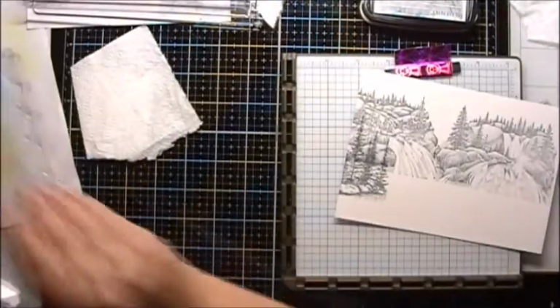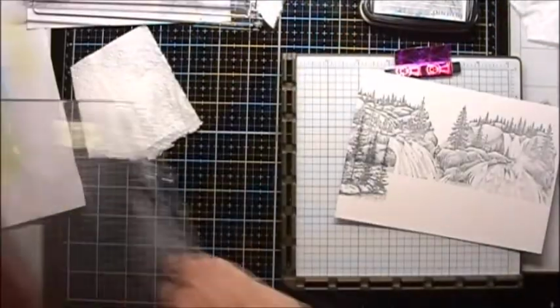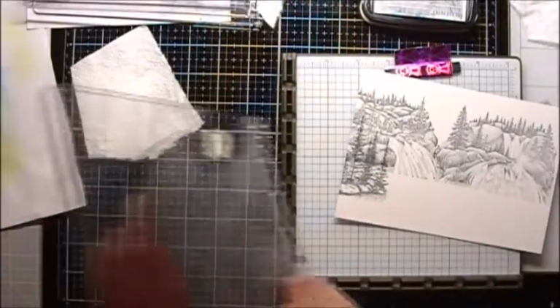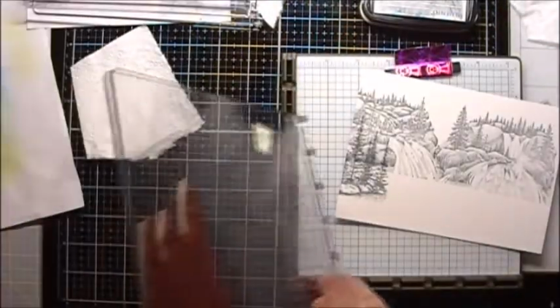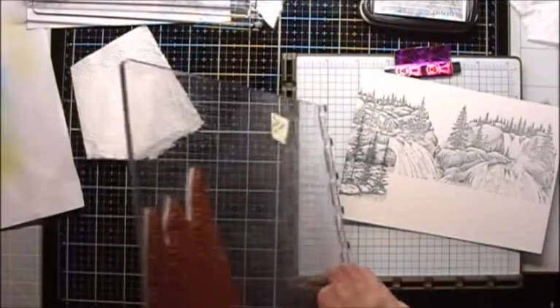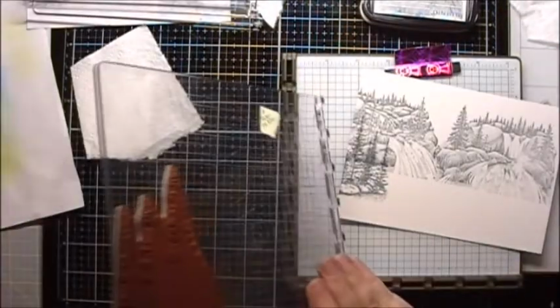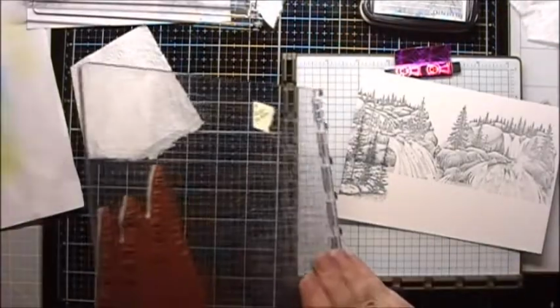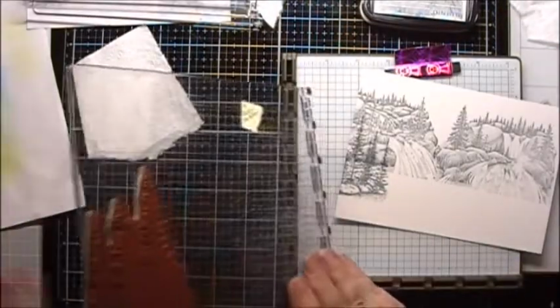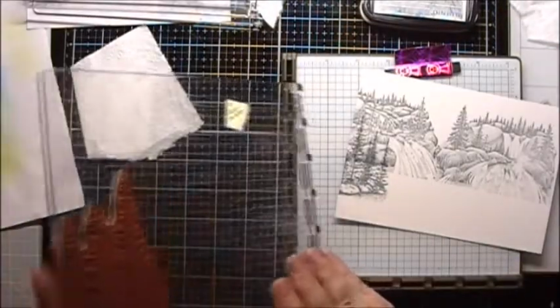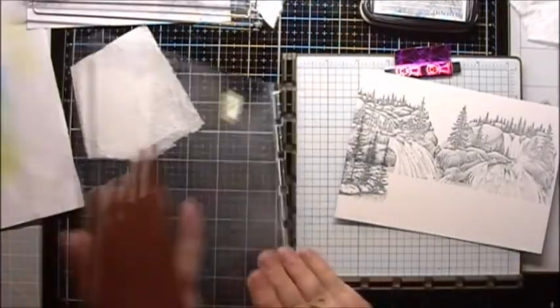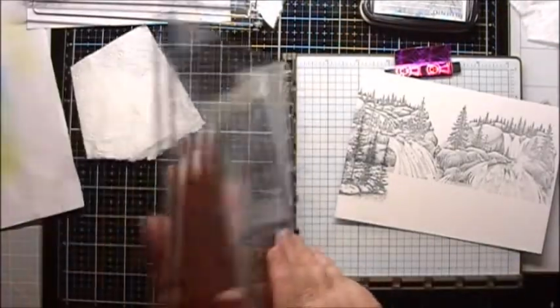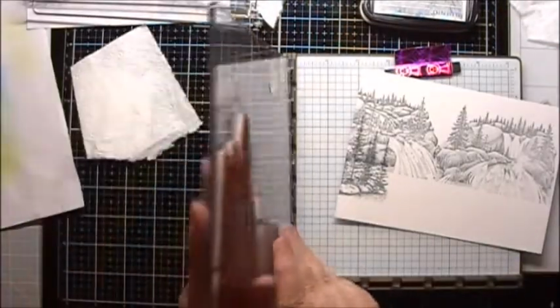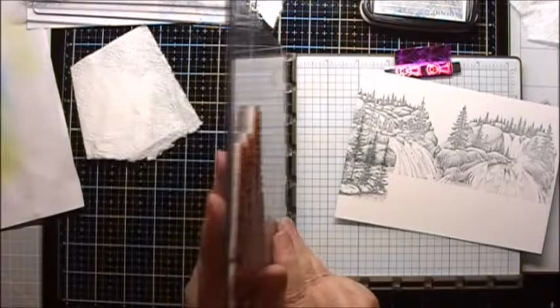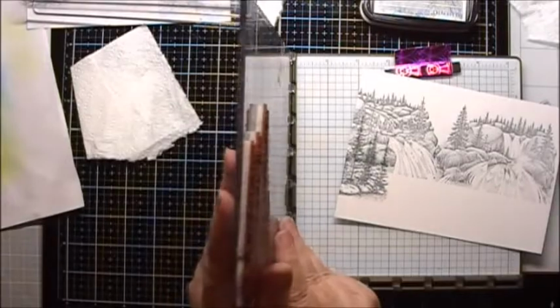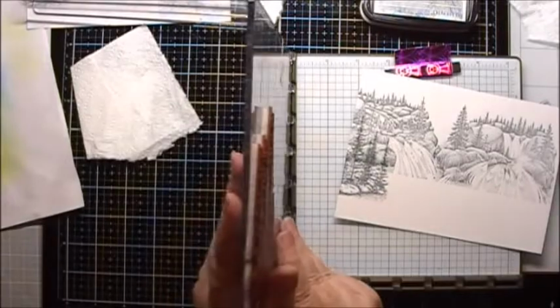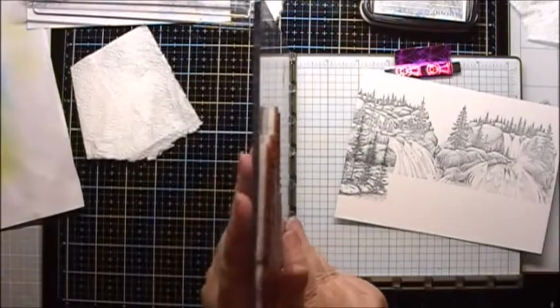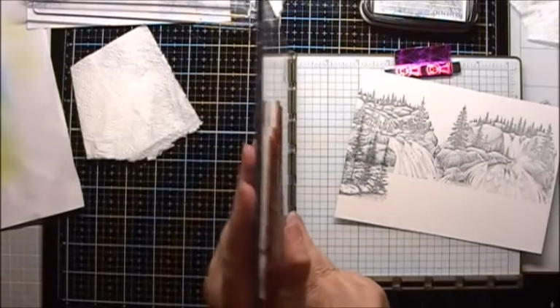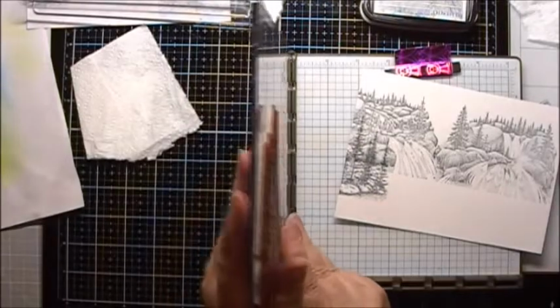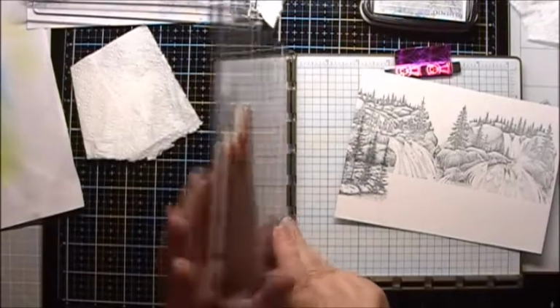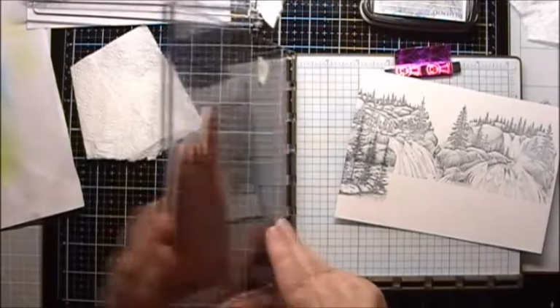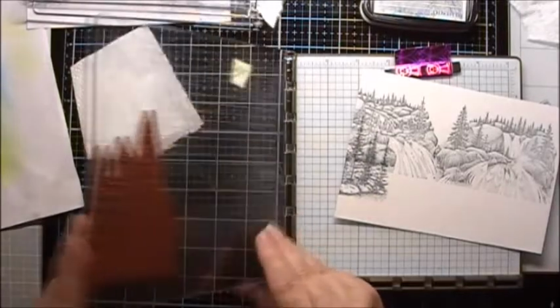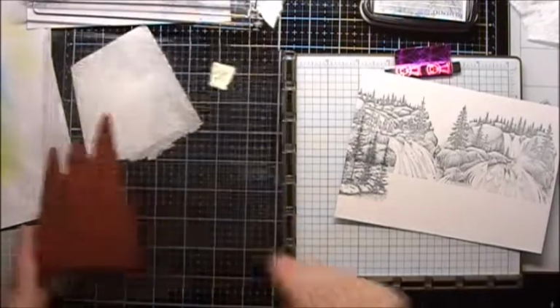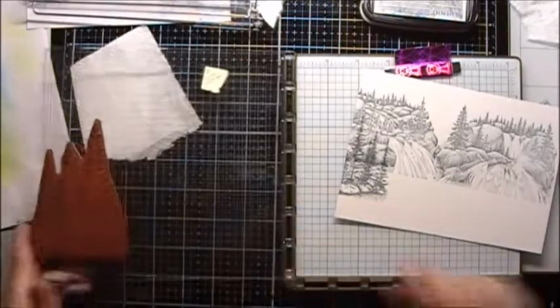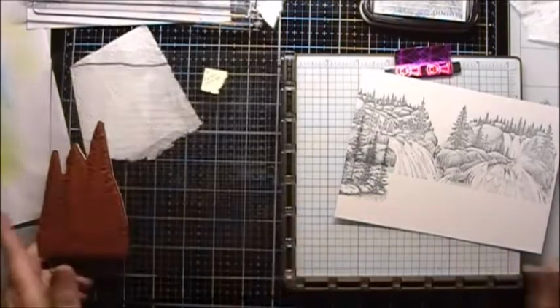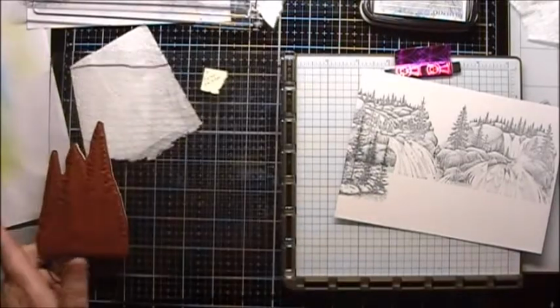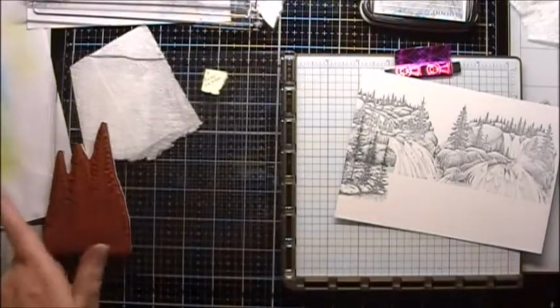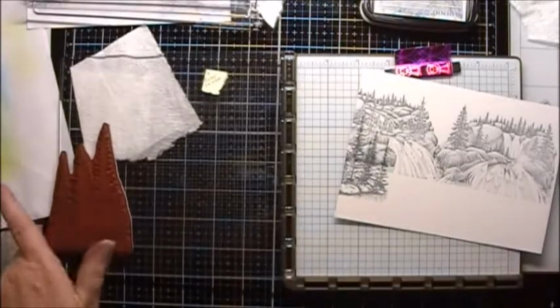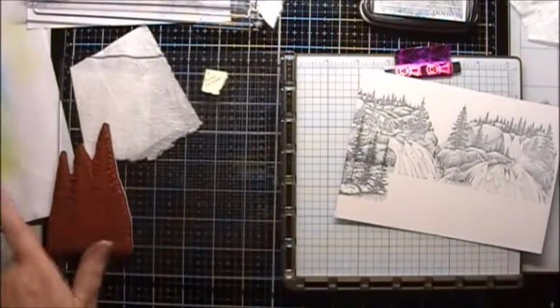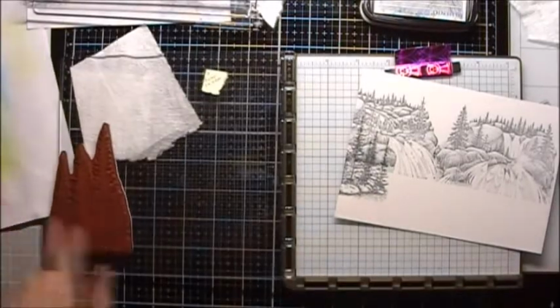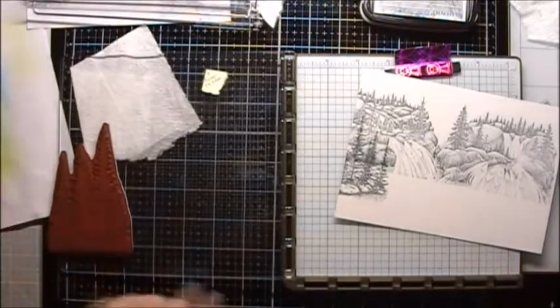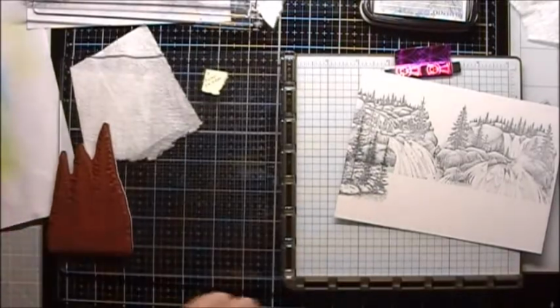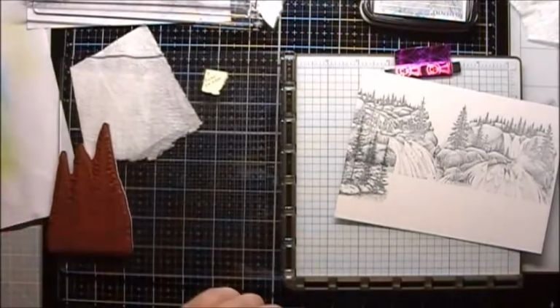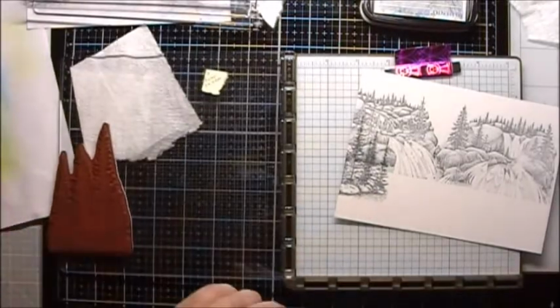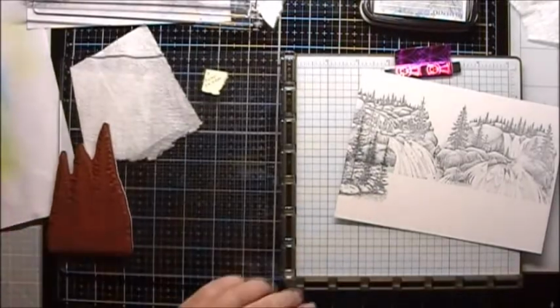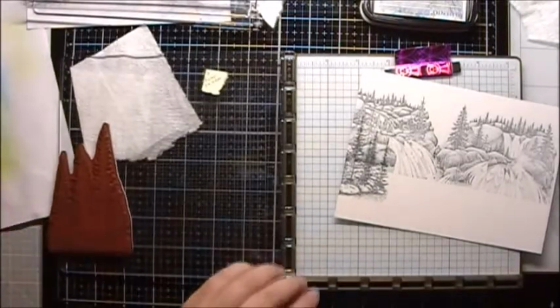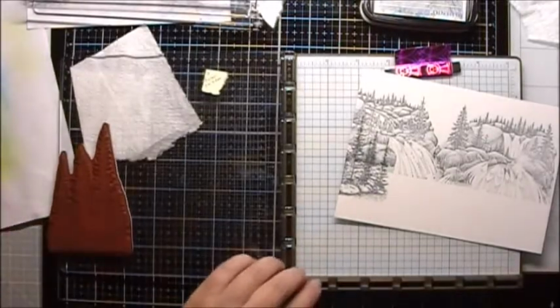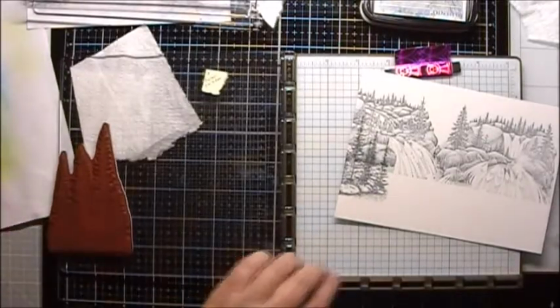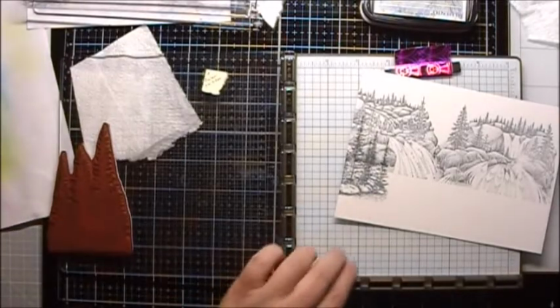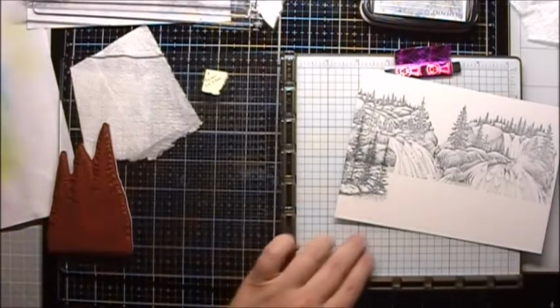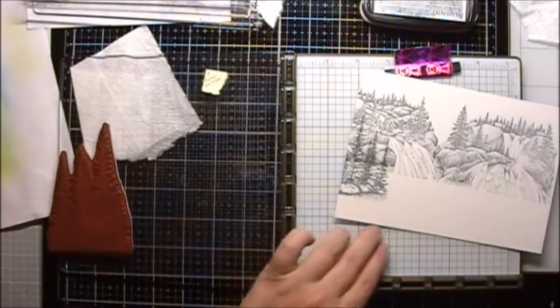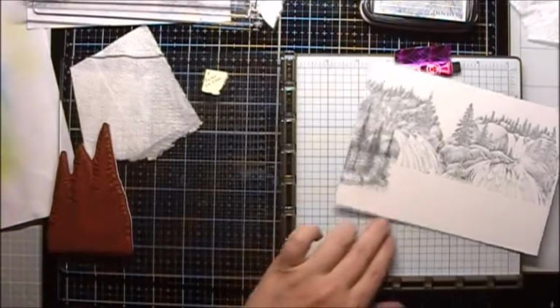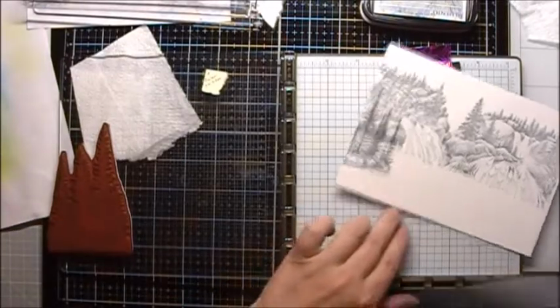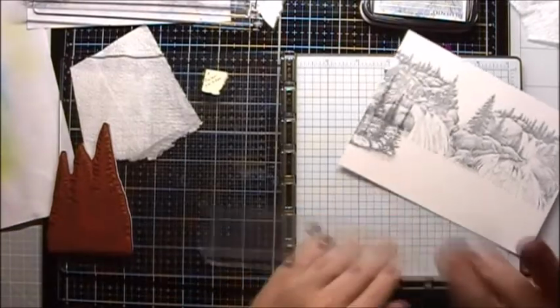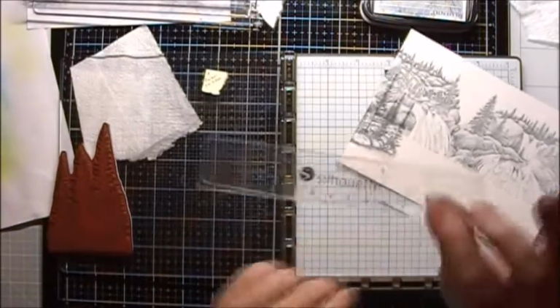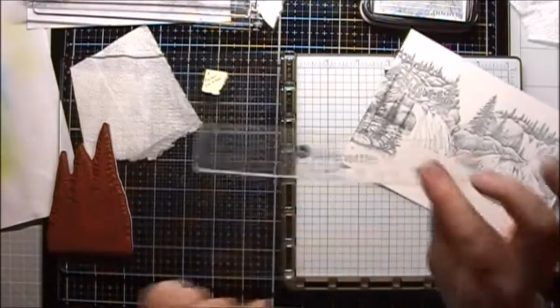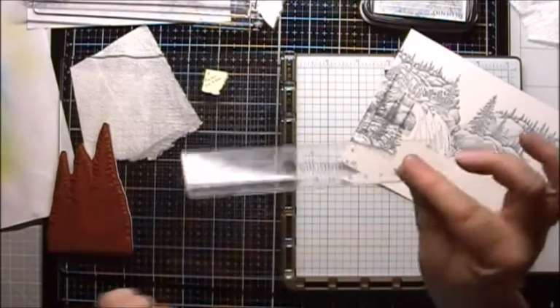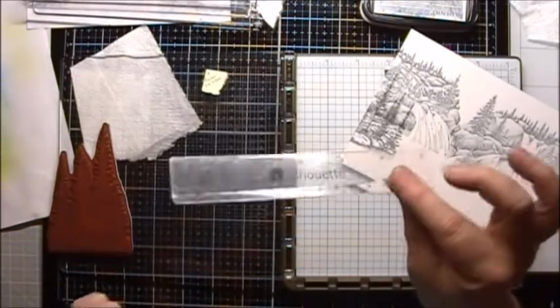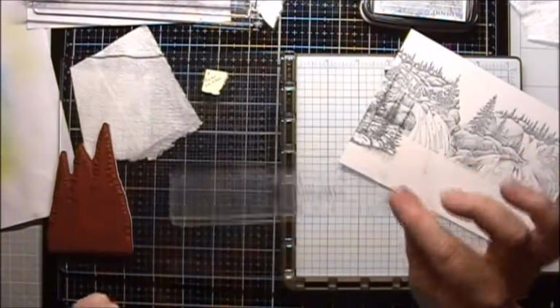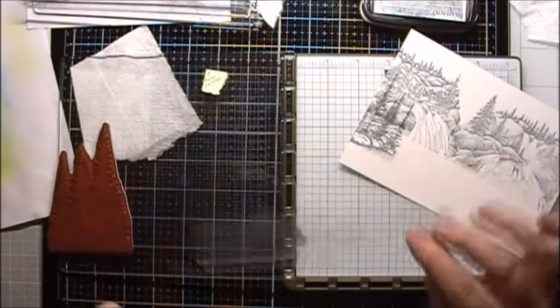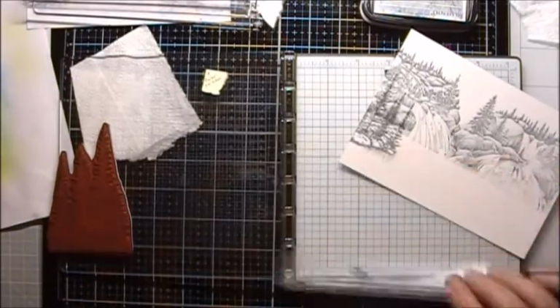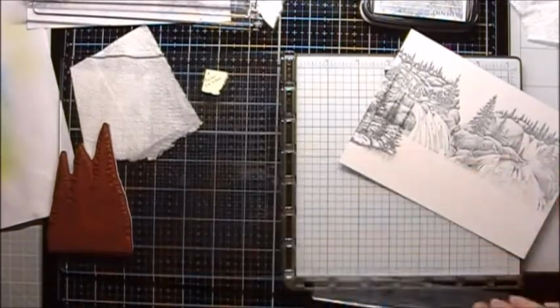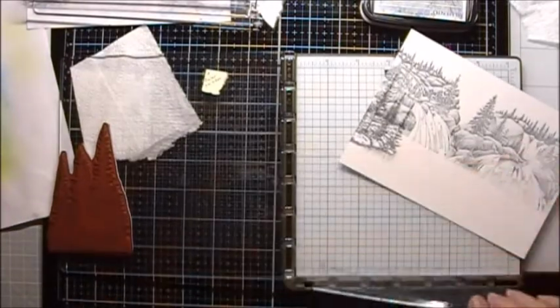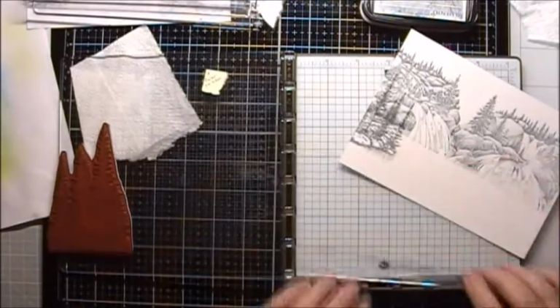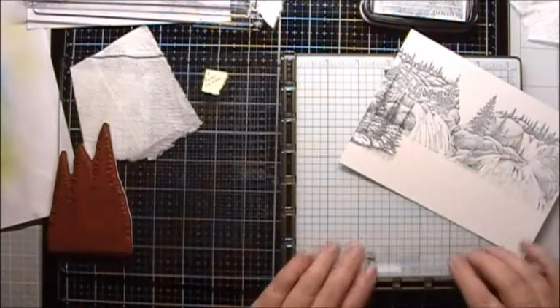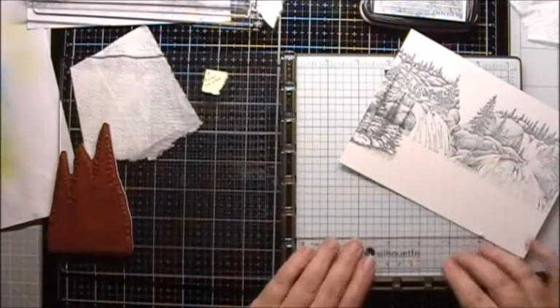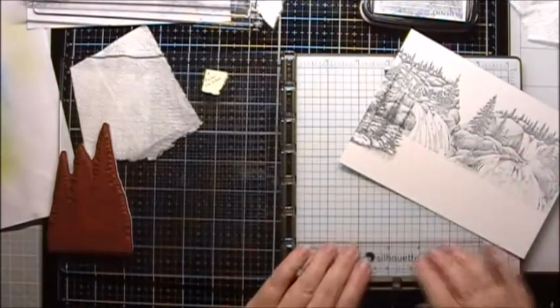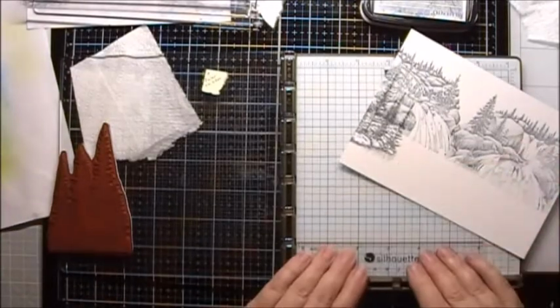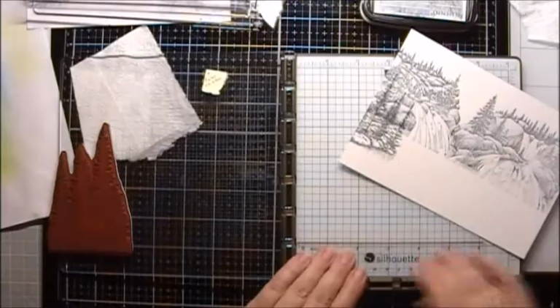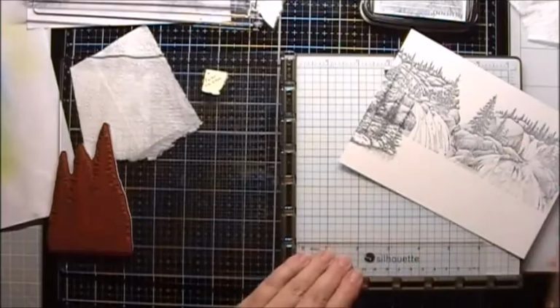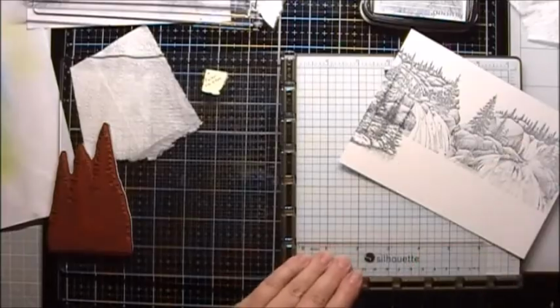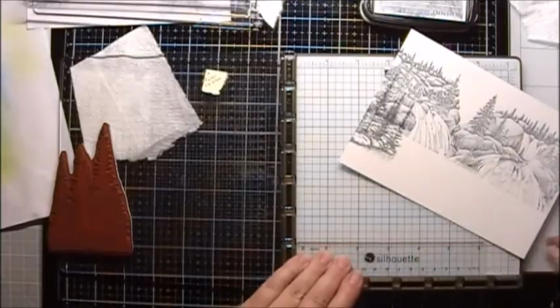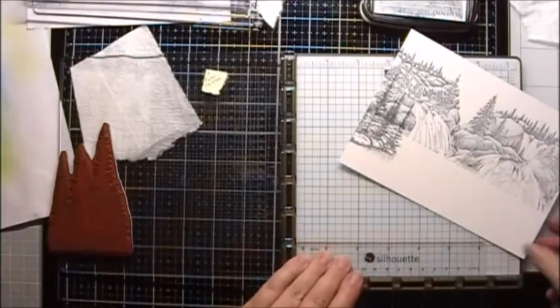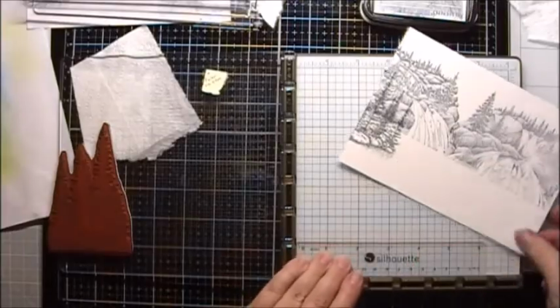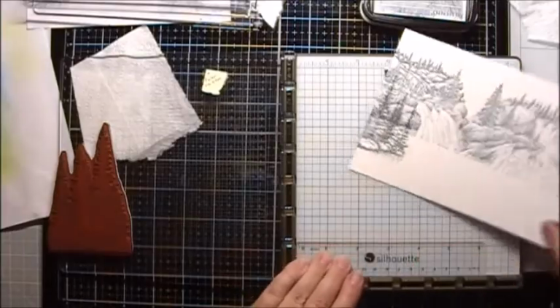Next I'm going to stamp the trees that are on the right-hand side. This time I'm just going to put my ruler along the bottom.